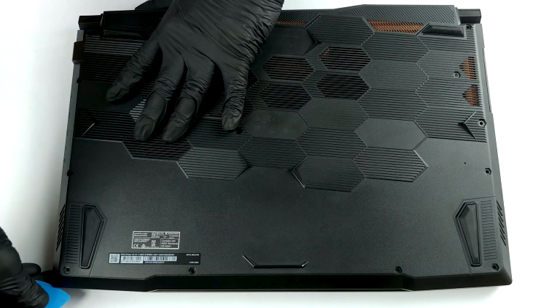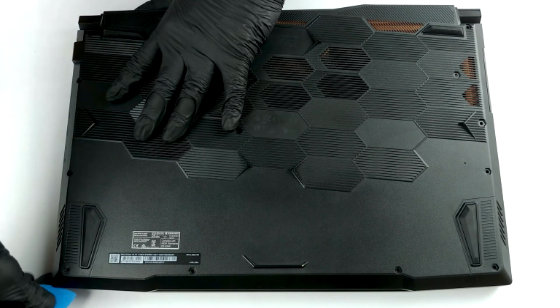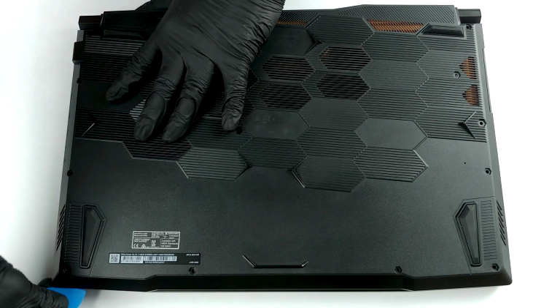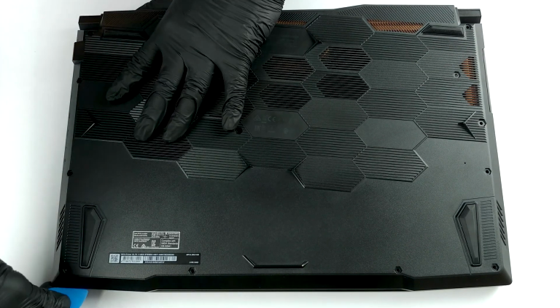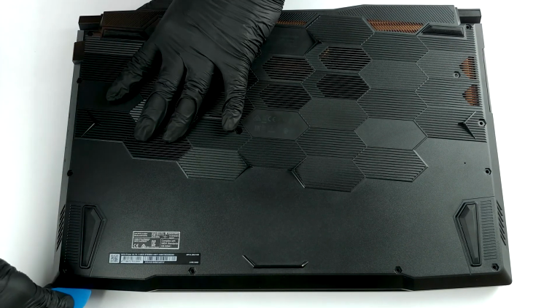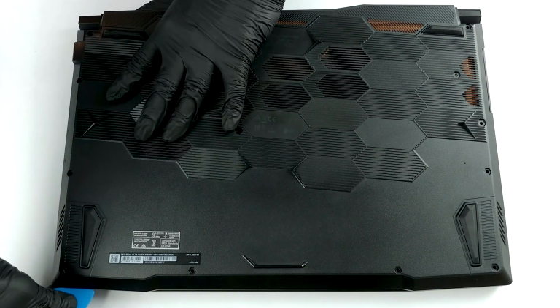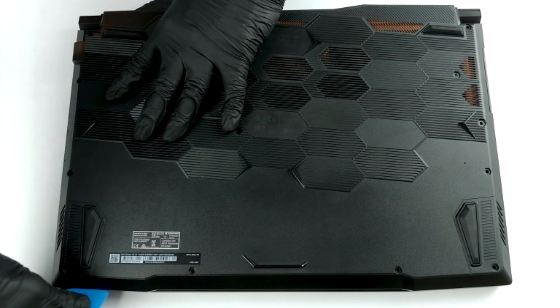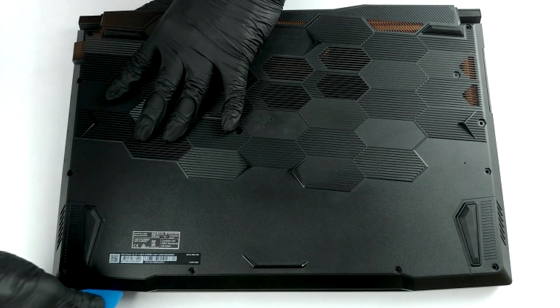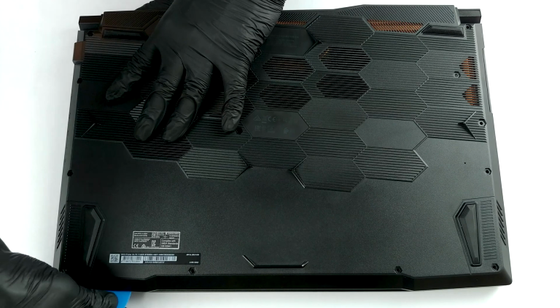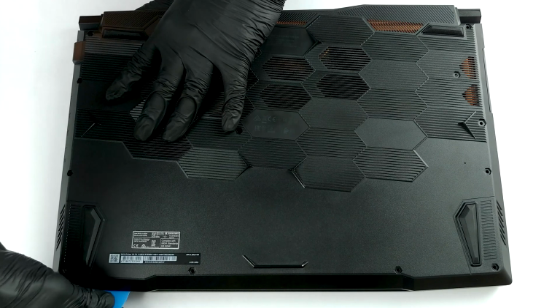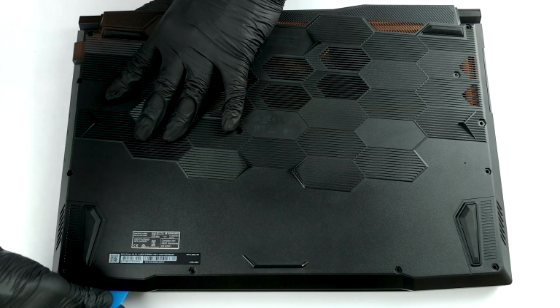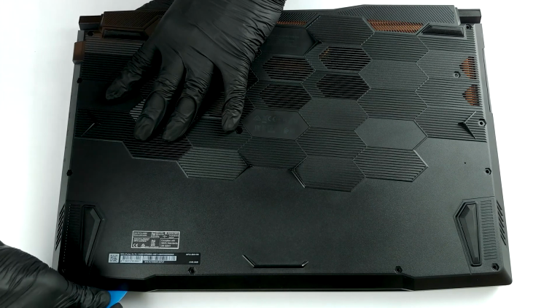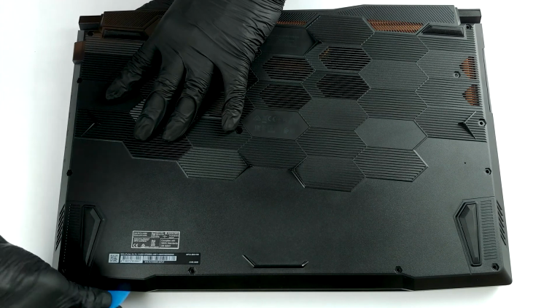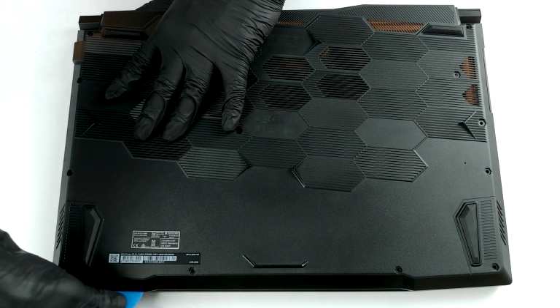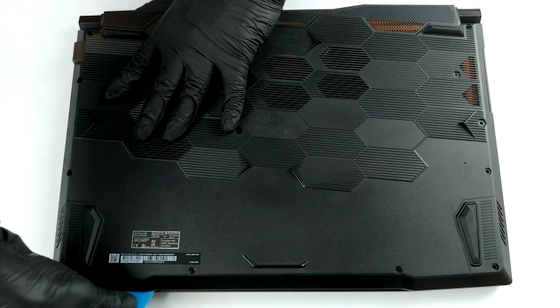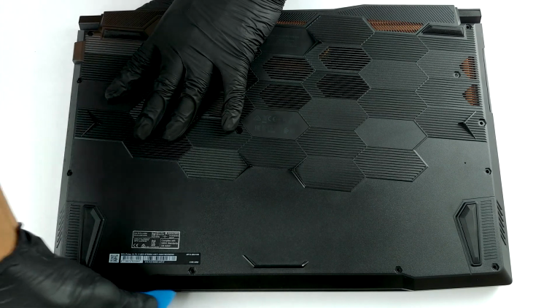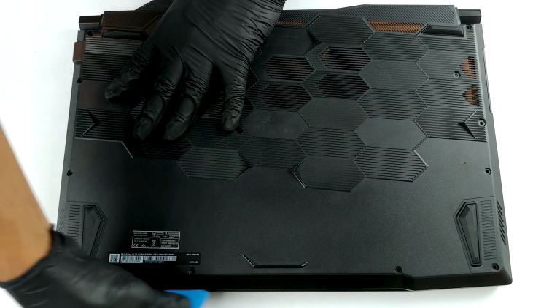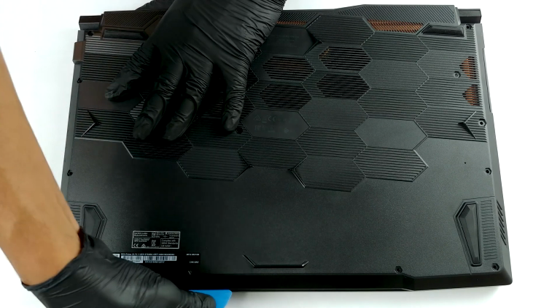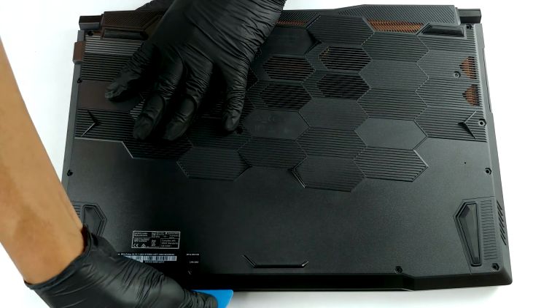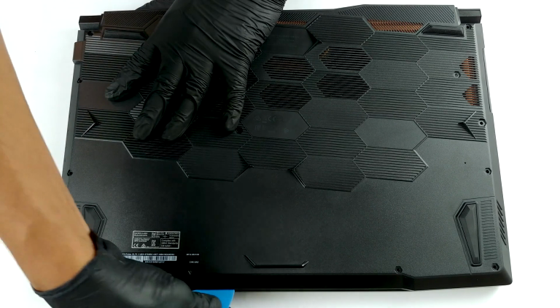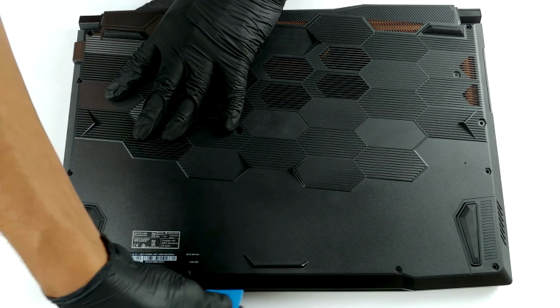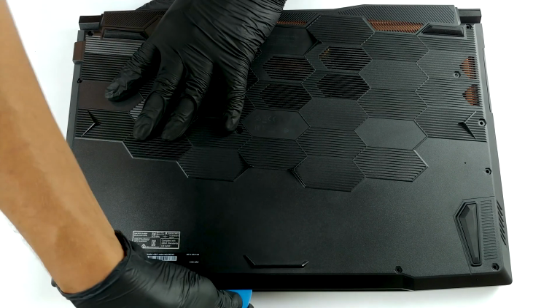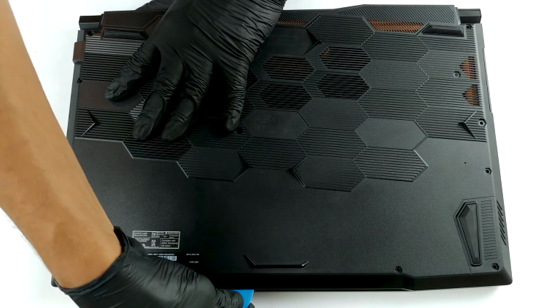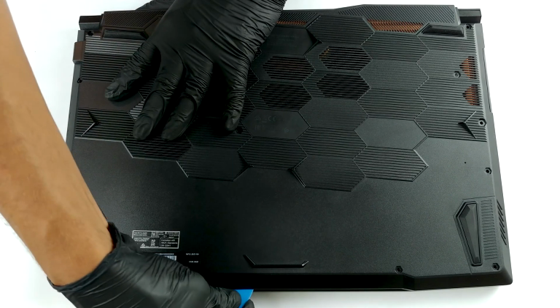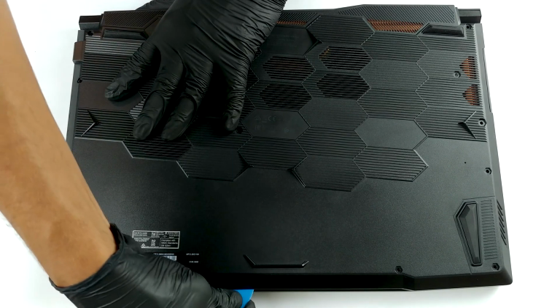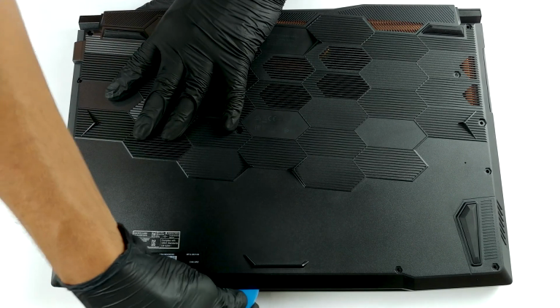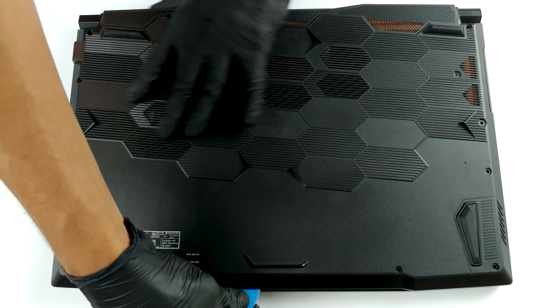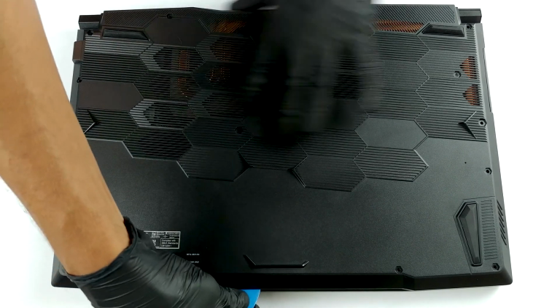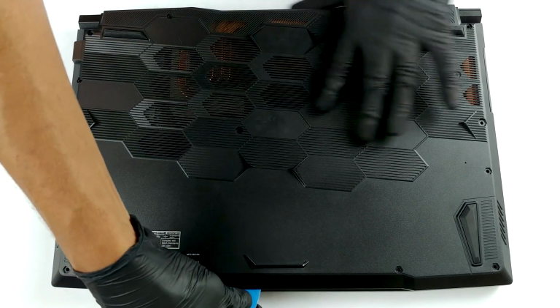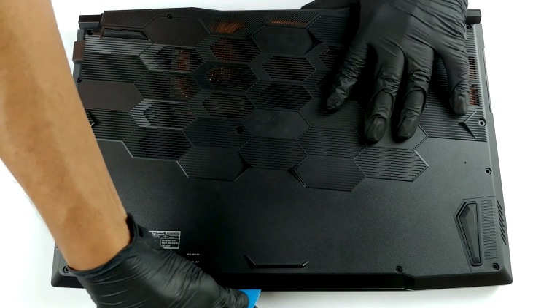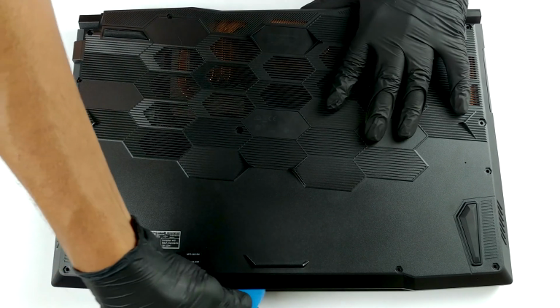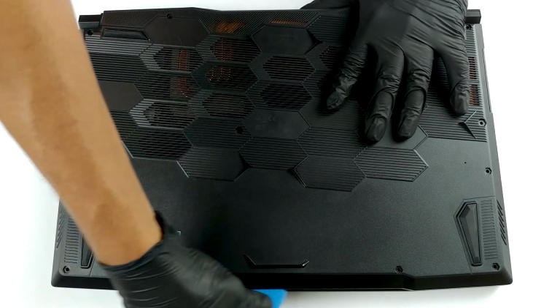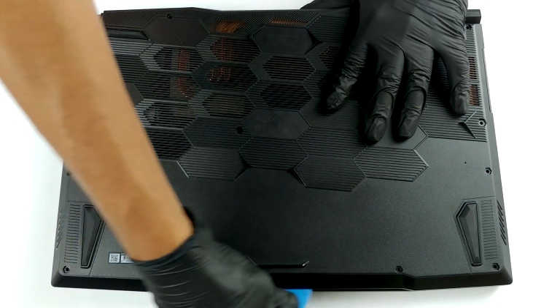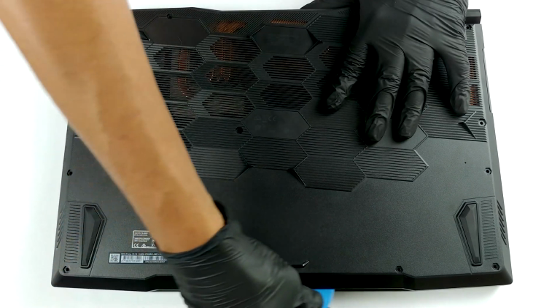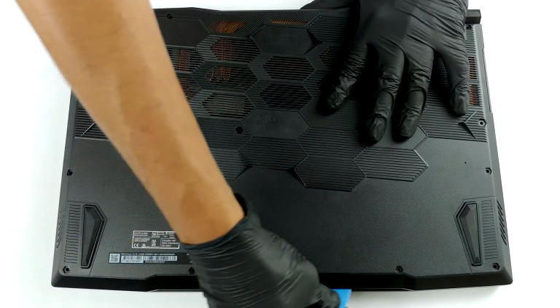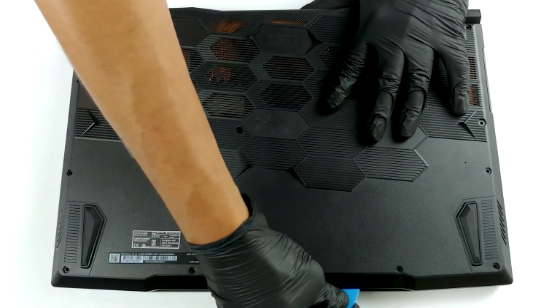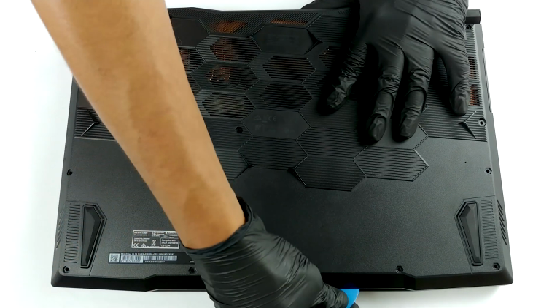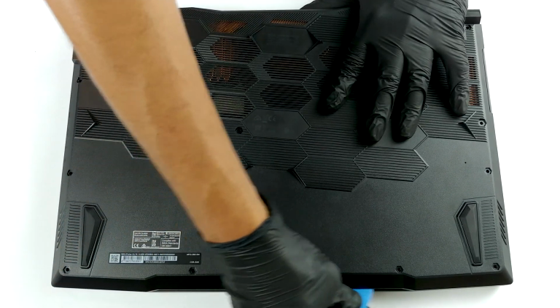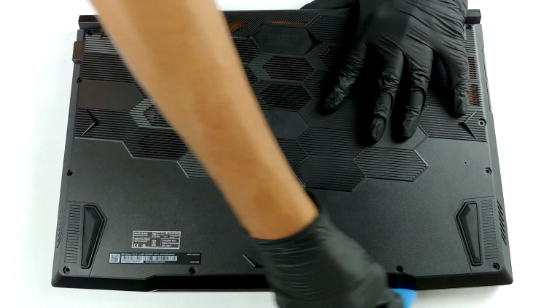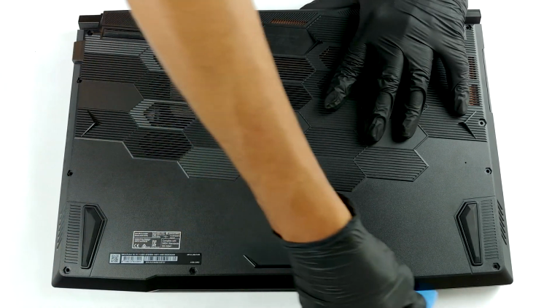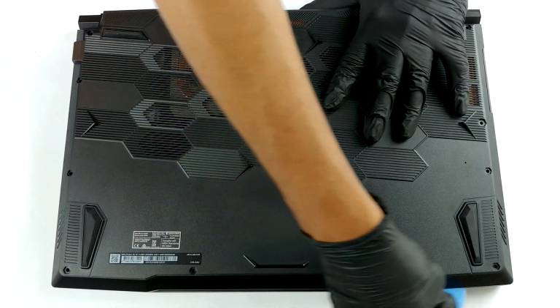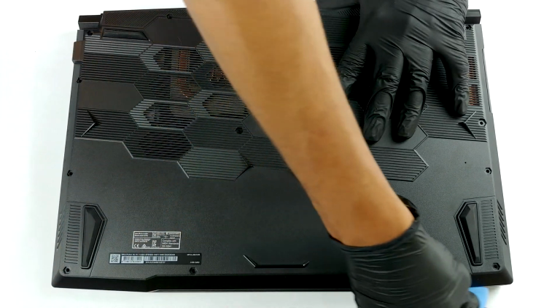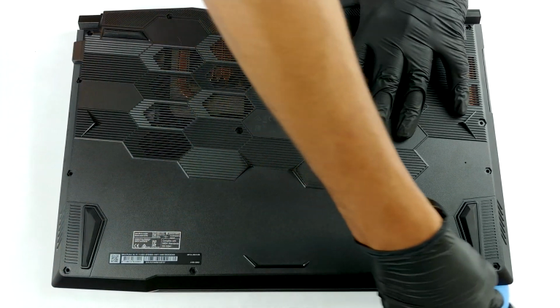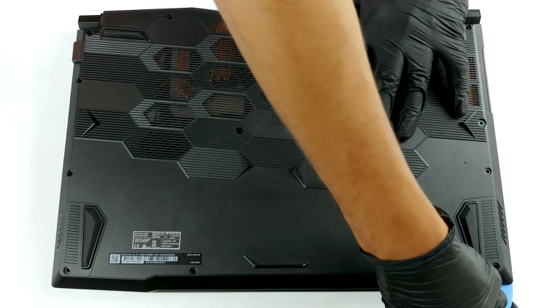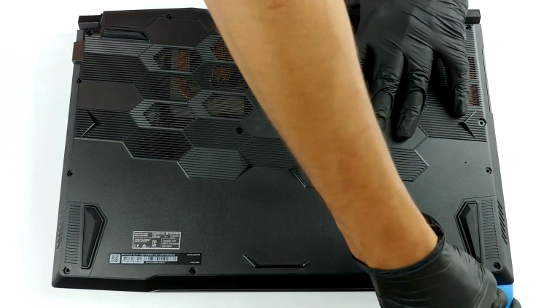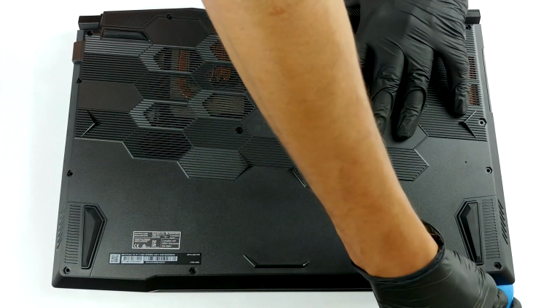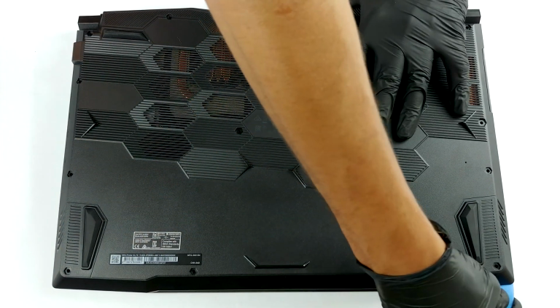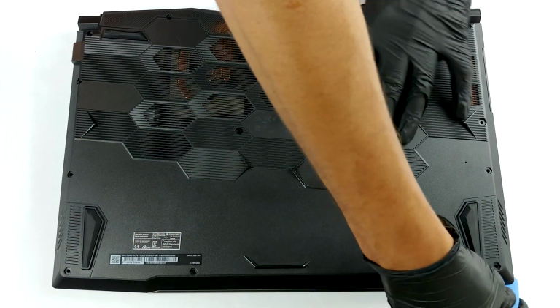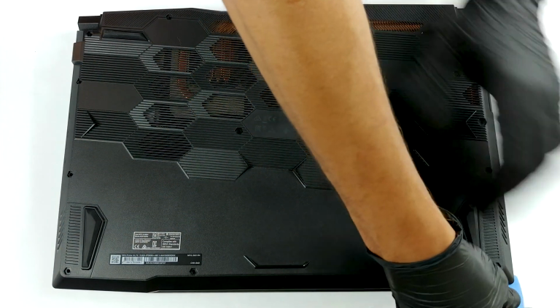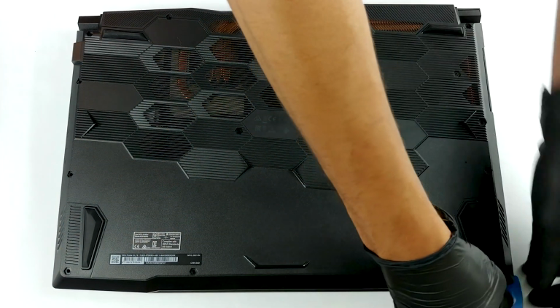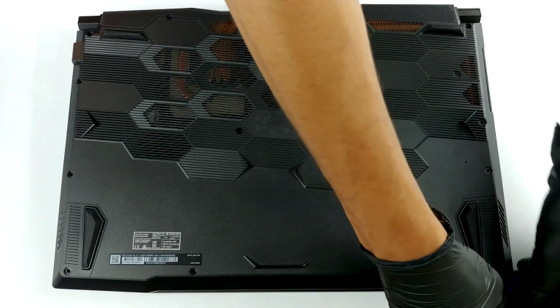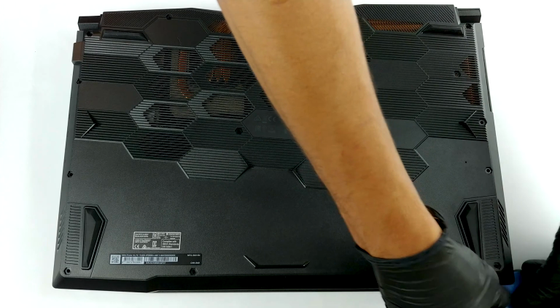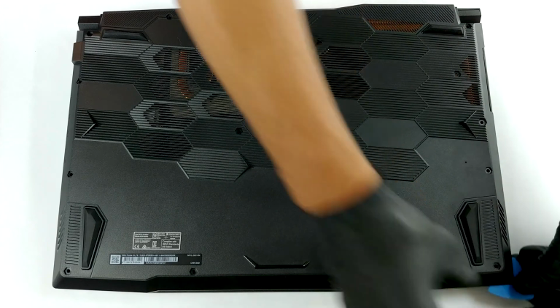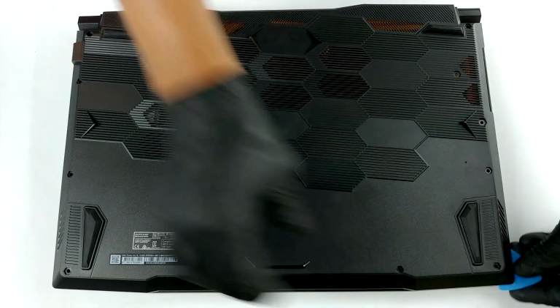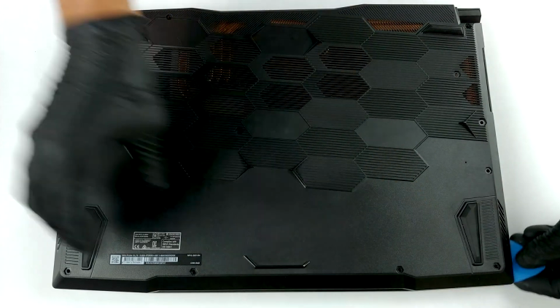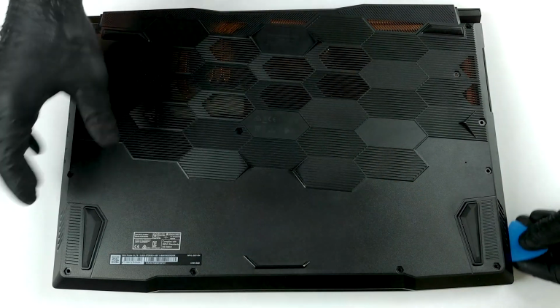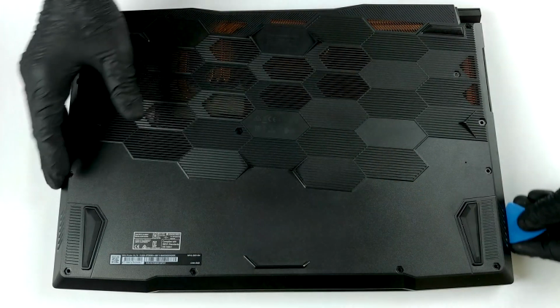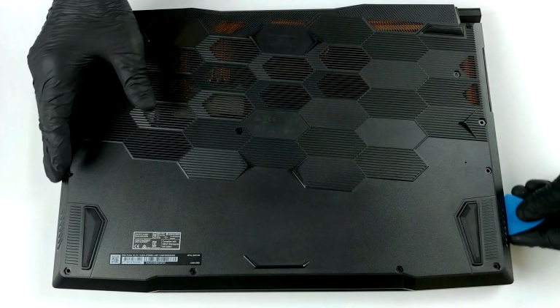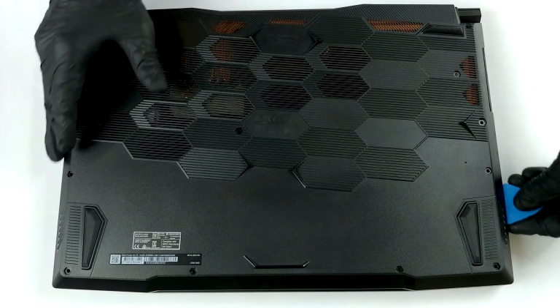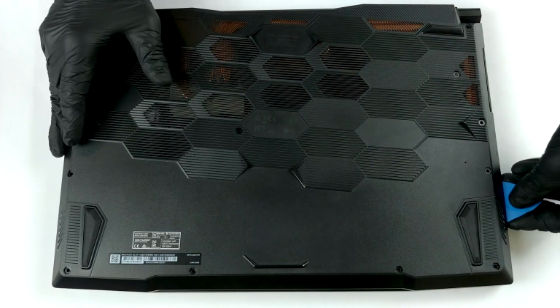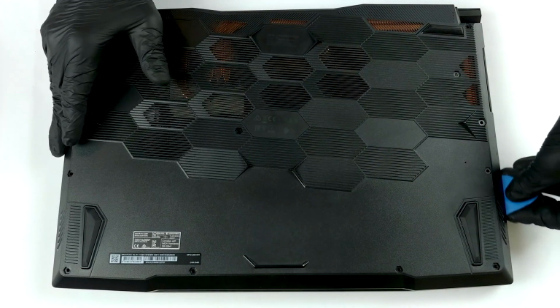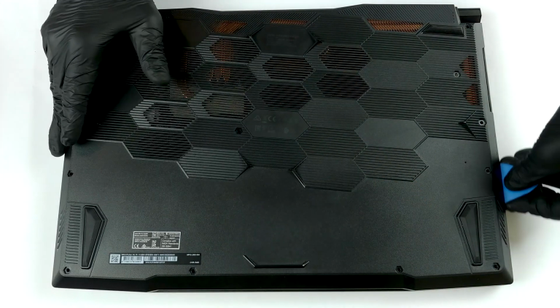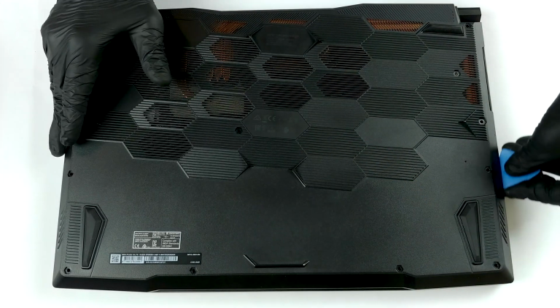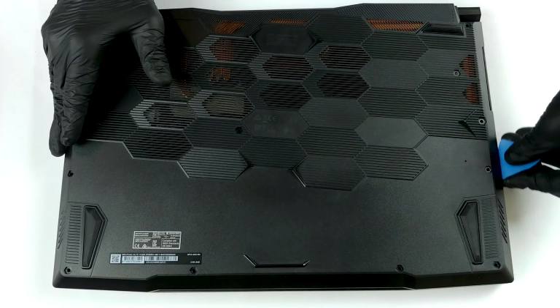13 Phillips head screws are holding the bottom panel of this notebook. After you undo them, you need to pry the panel with a plastic tool.